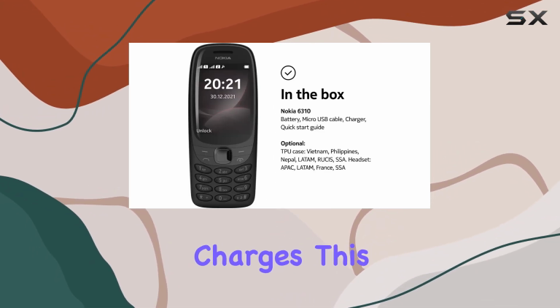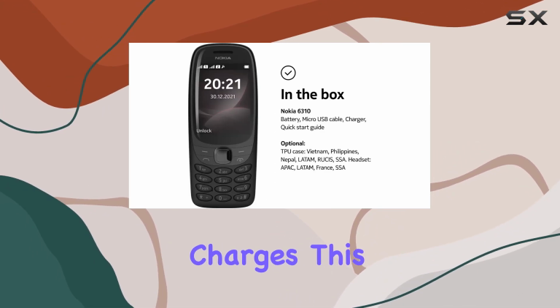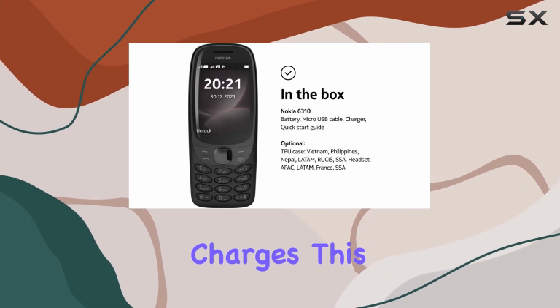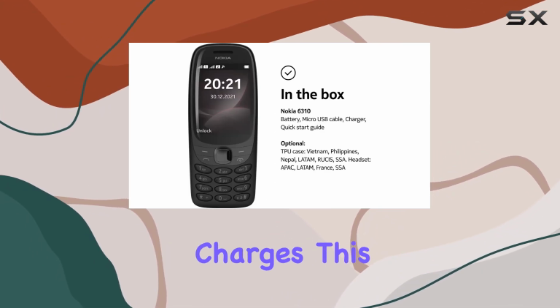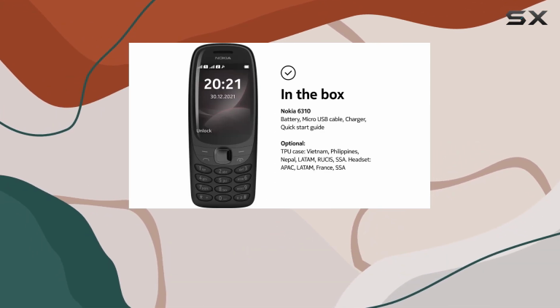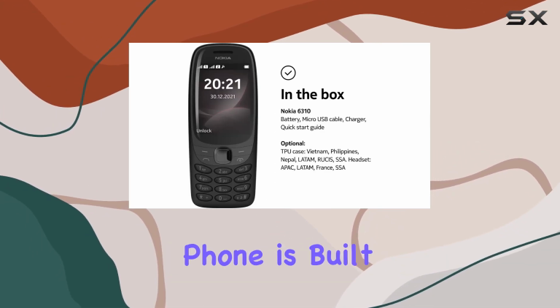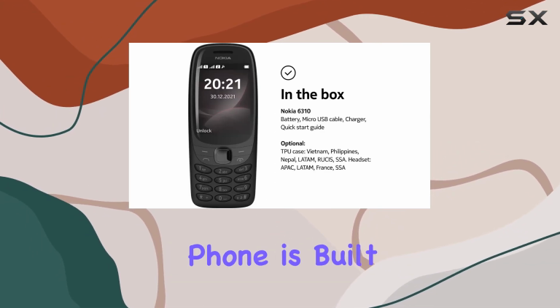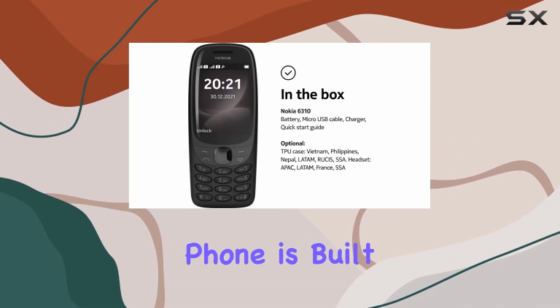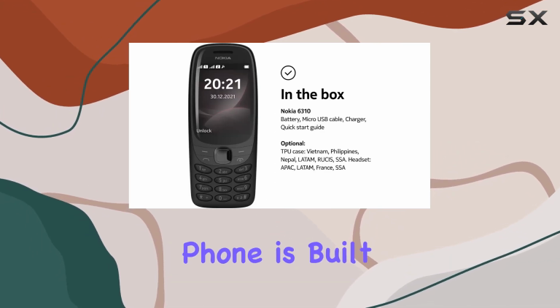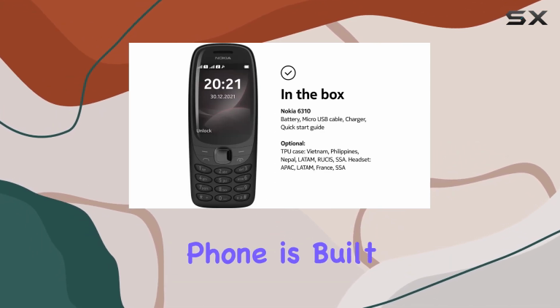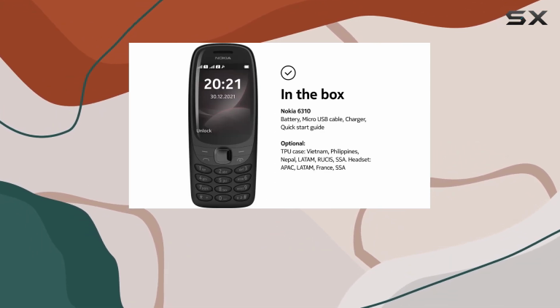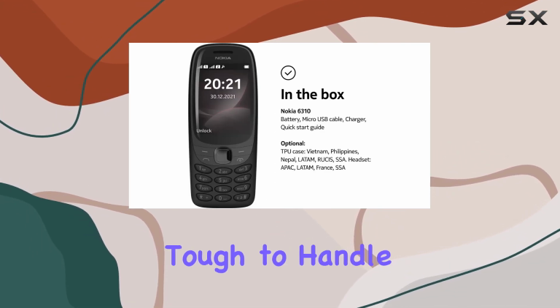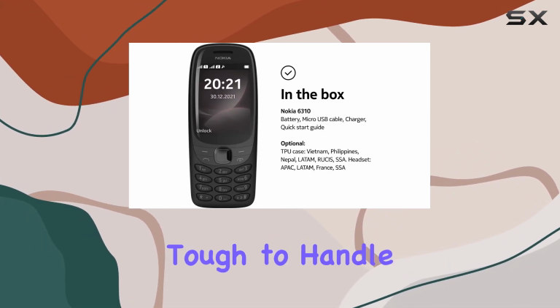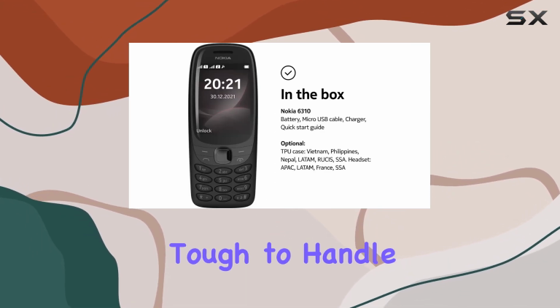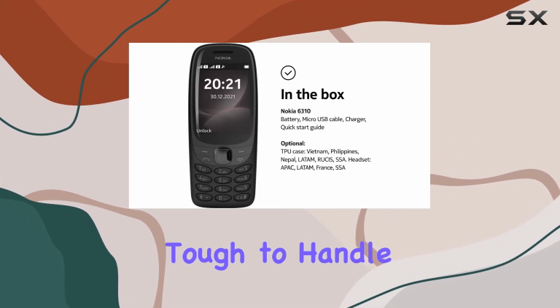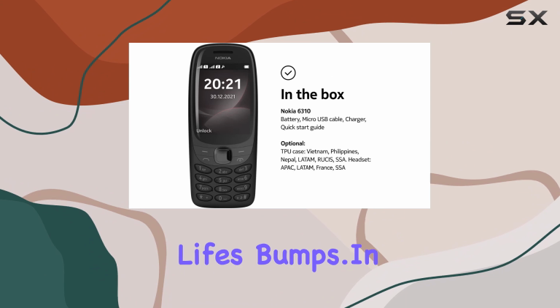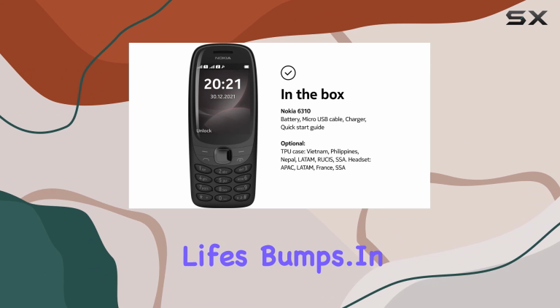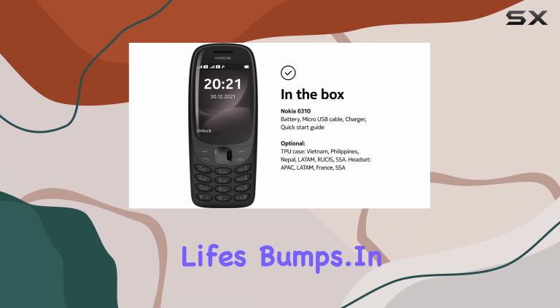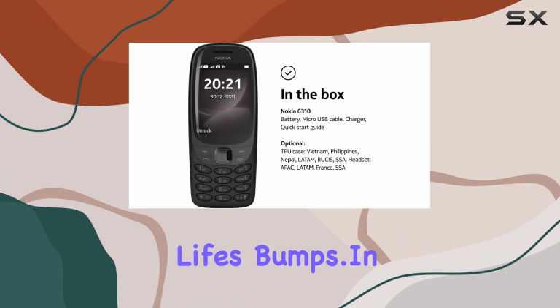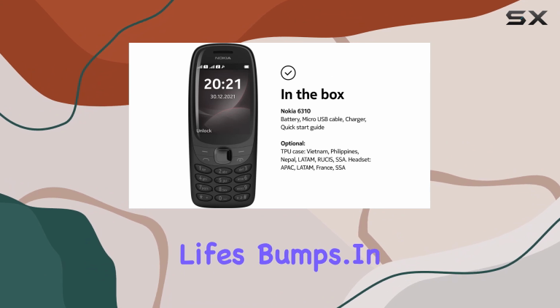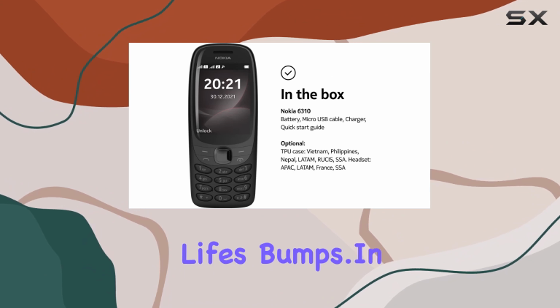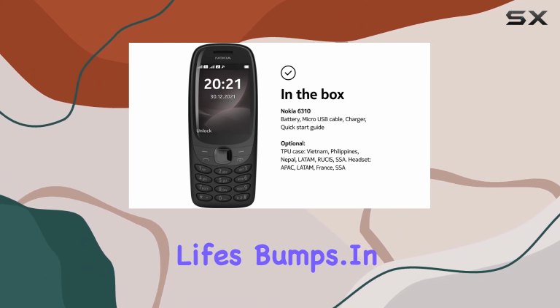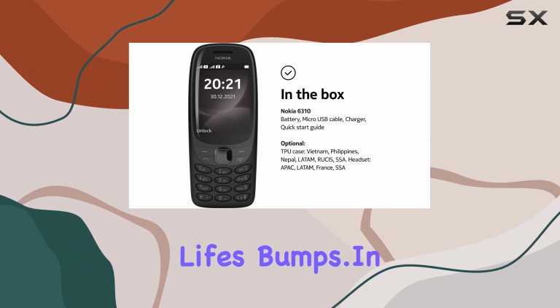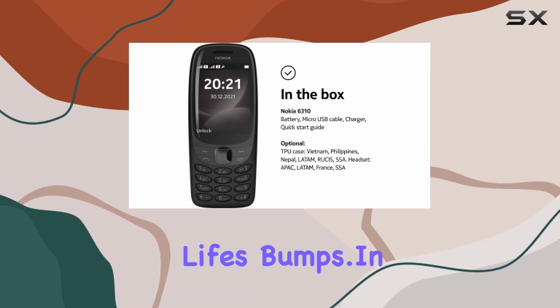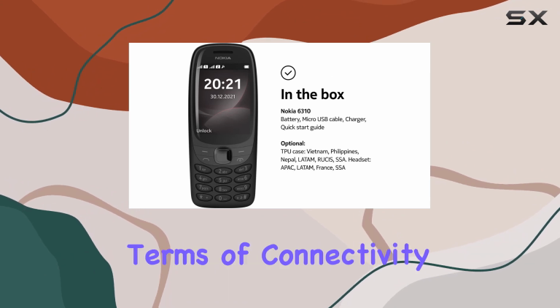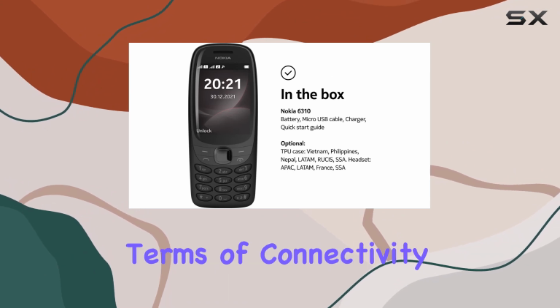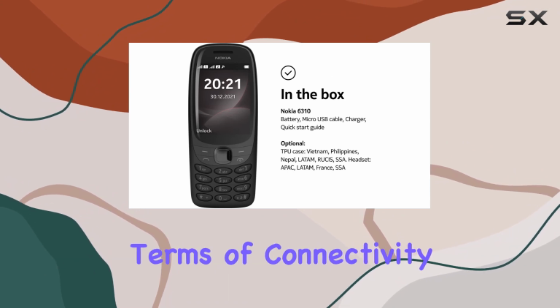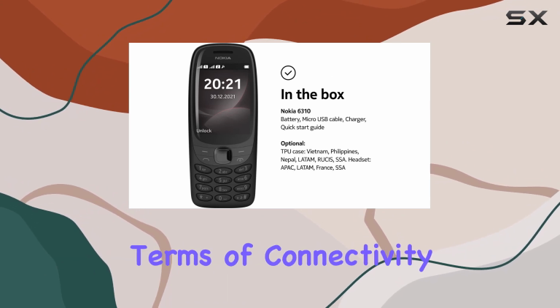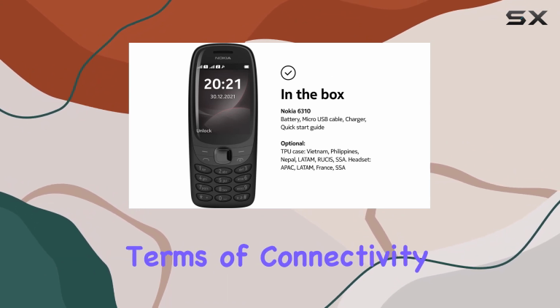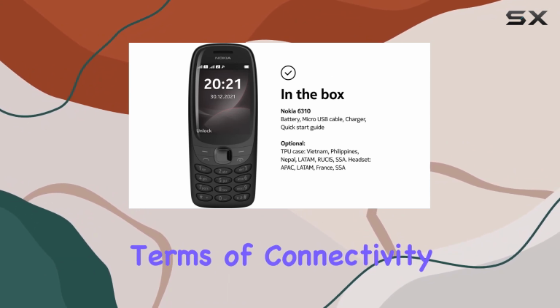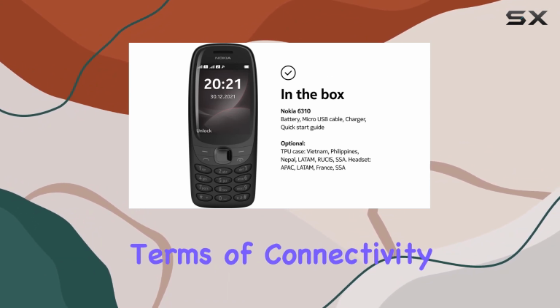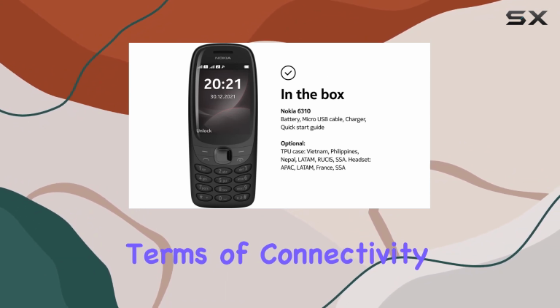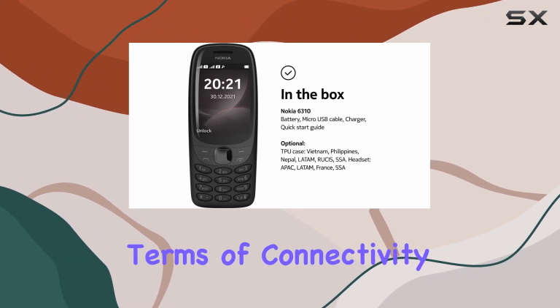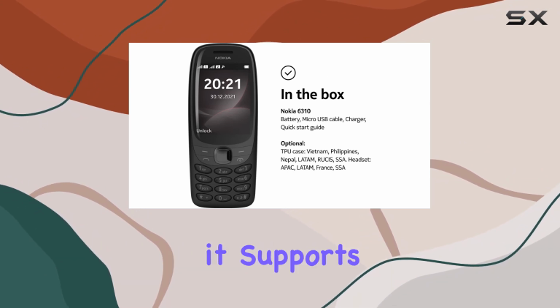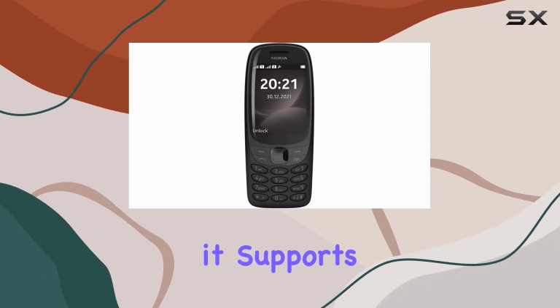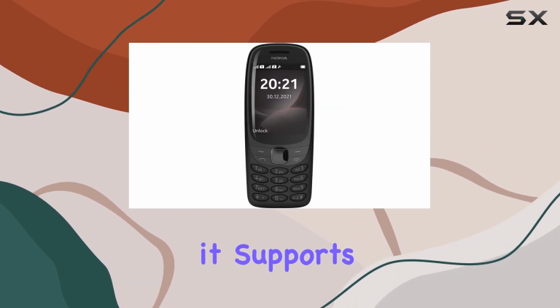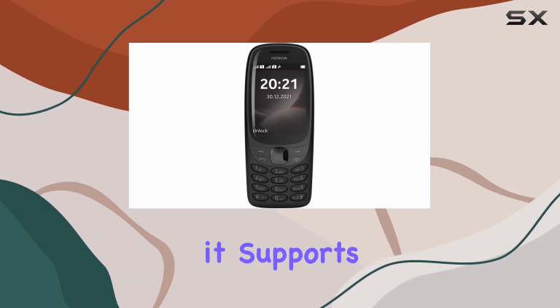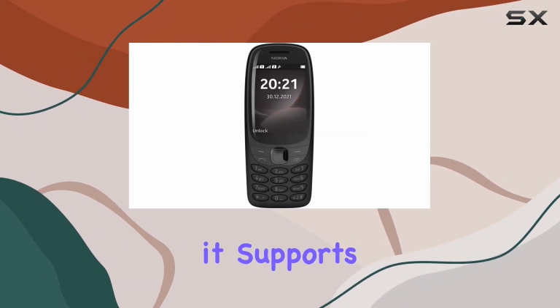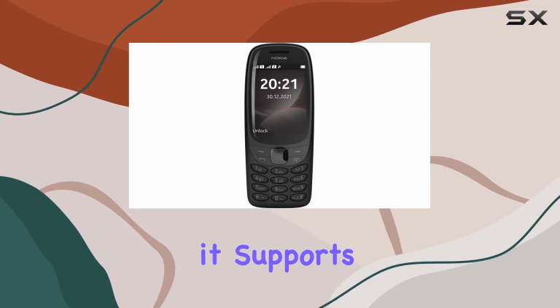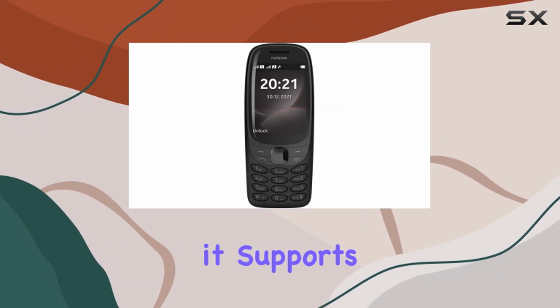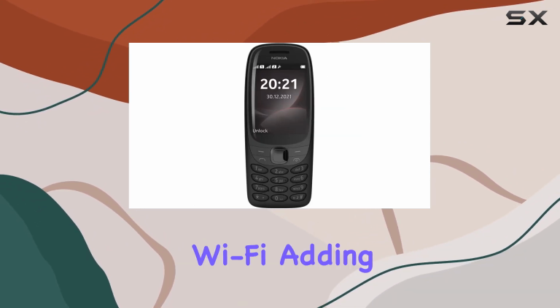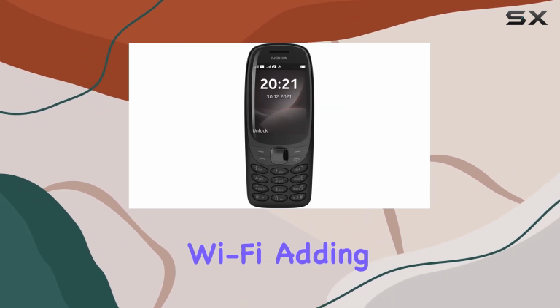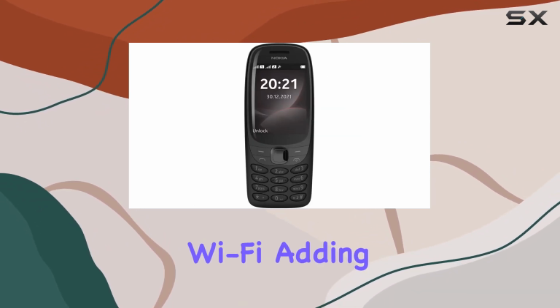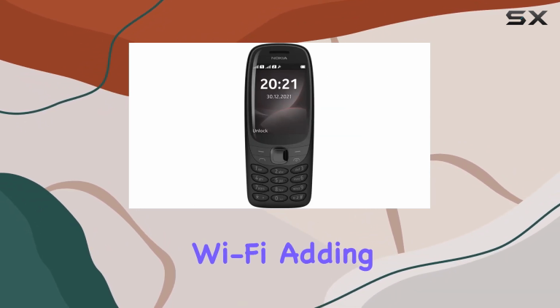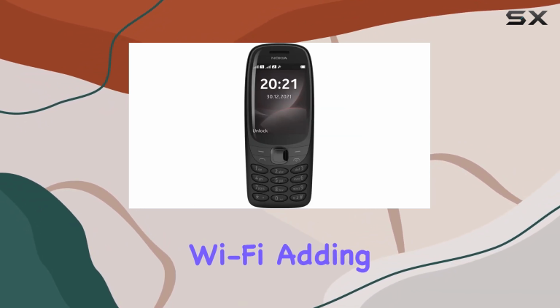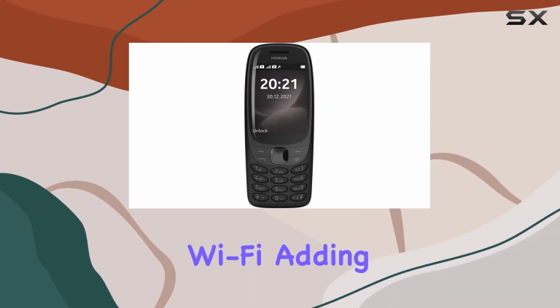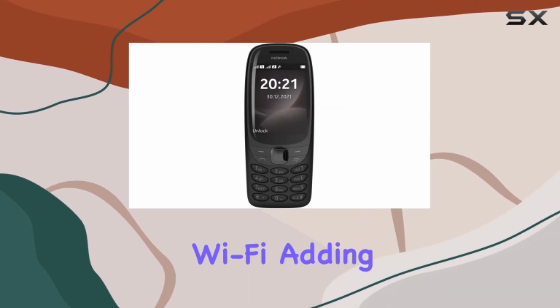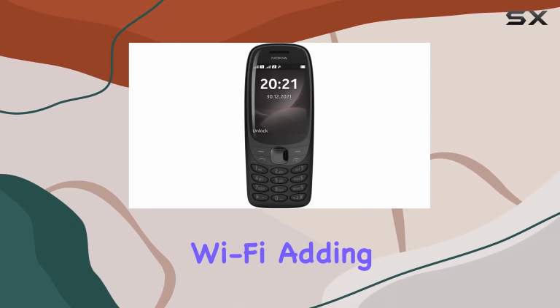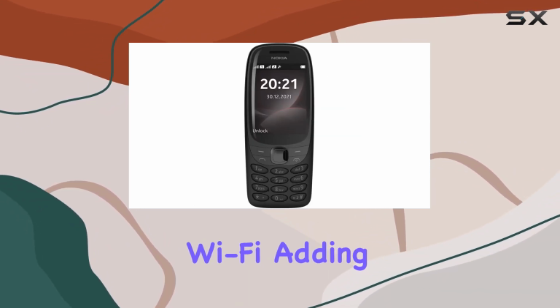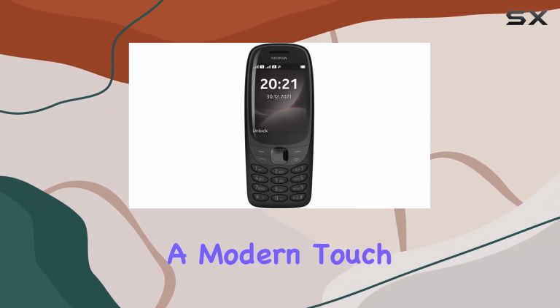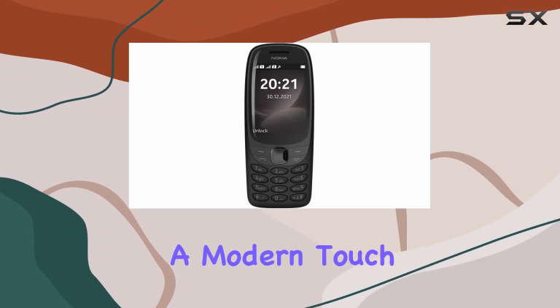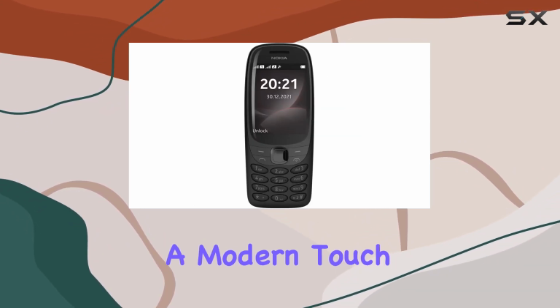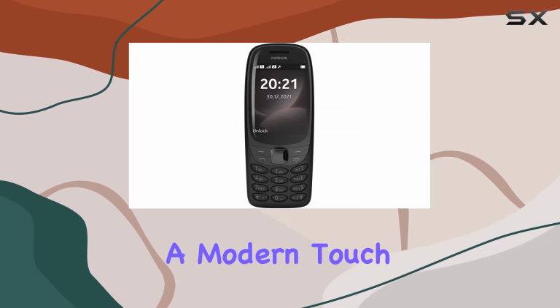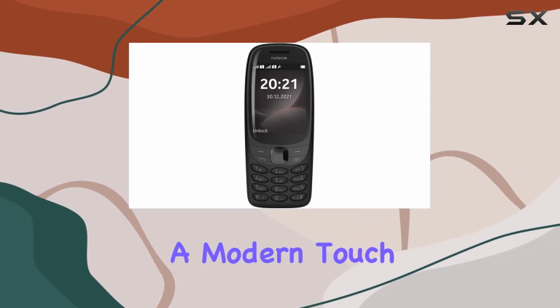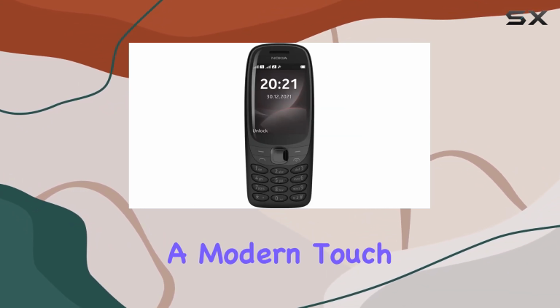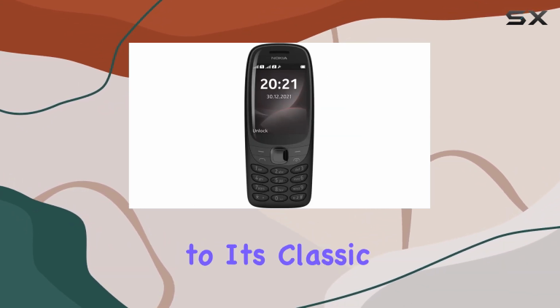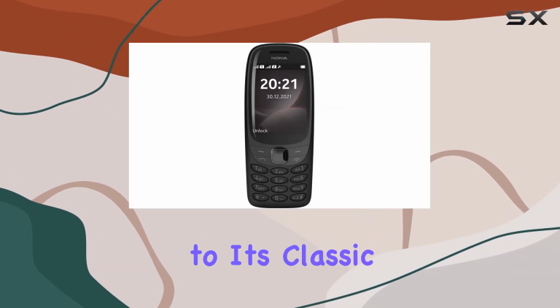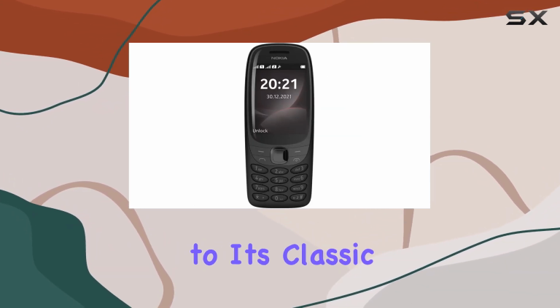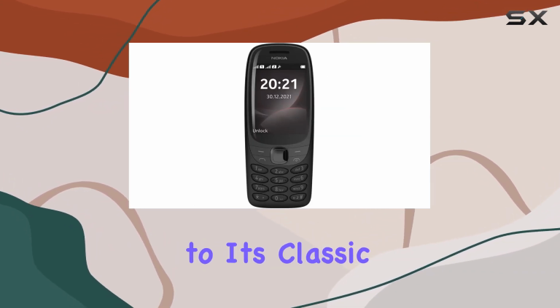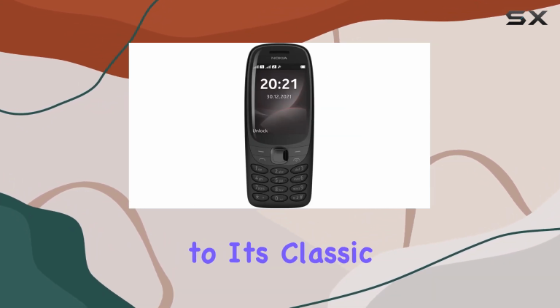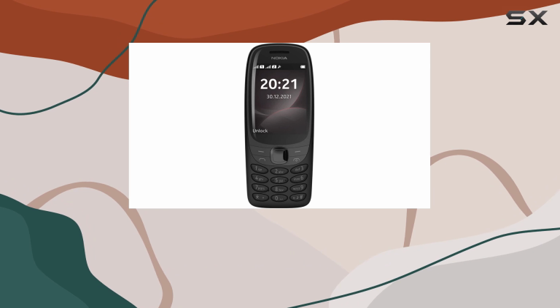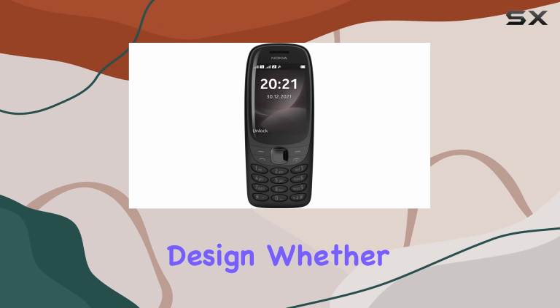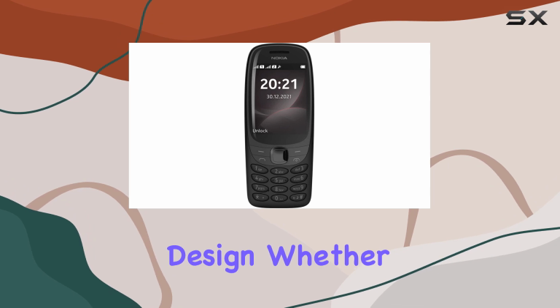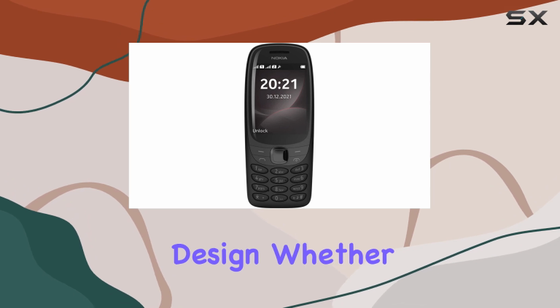This phone is built tough to handle life's bumps. In terms of connectivity, it supports Wi-Fi, adding a modern touch to its classic design.